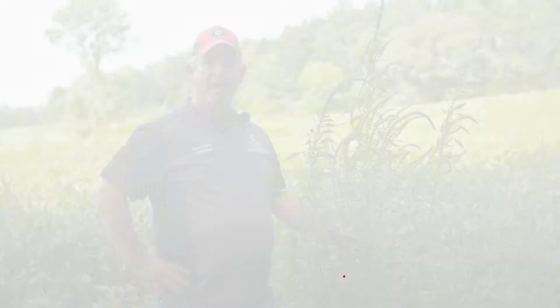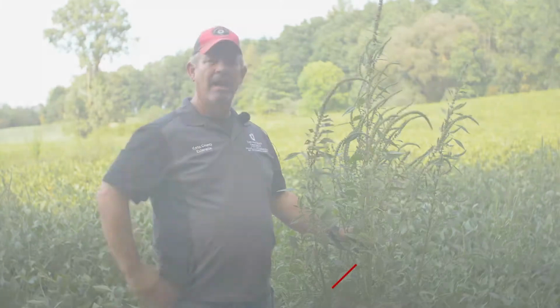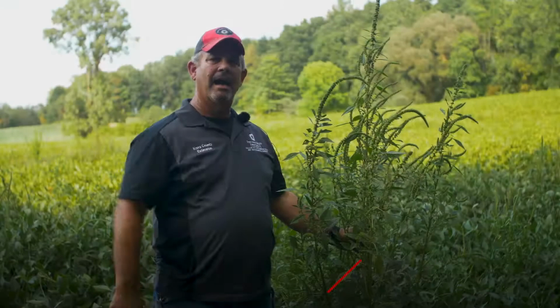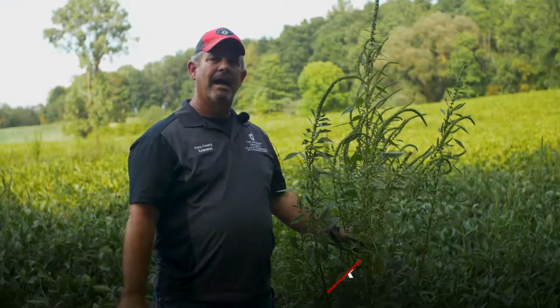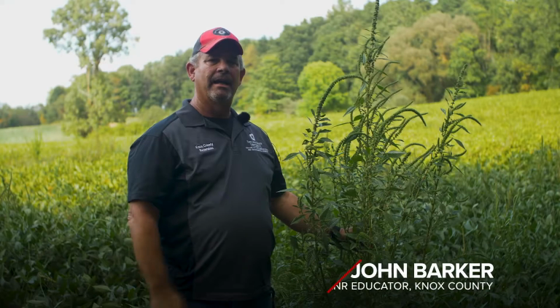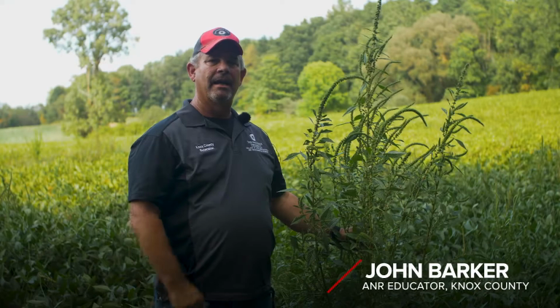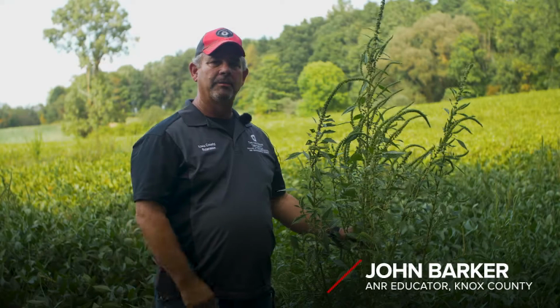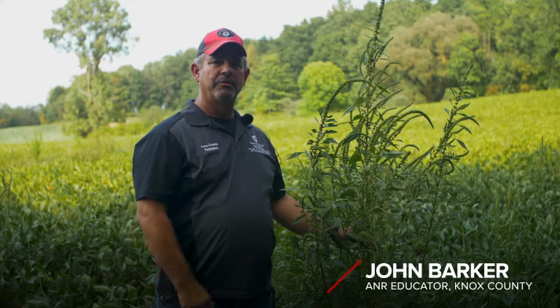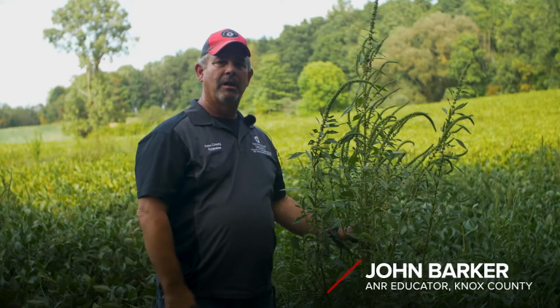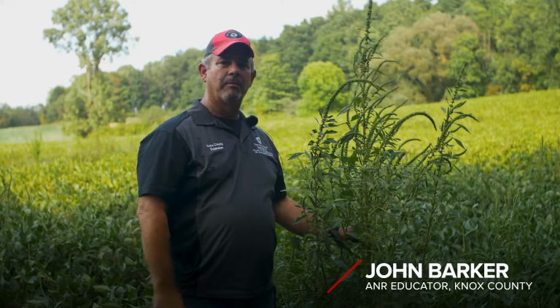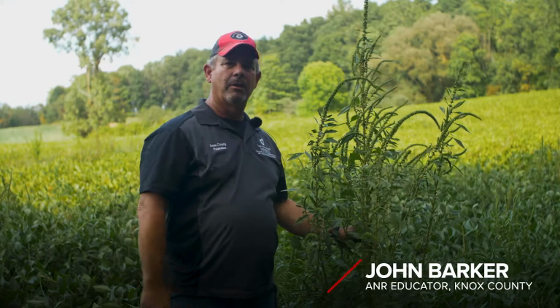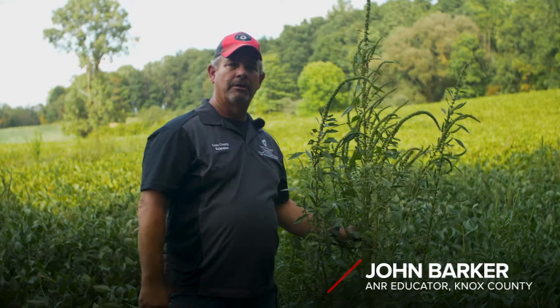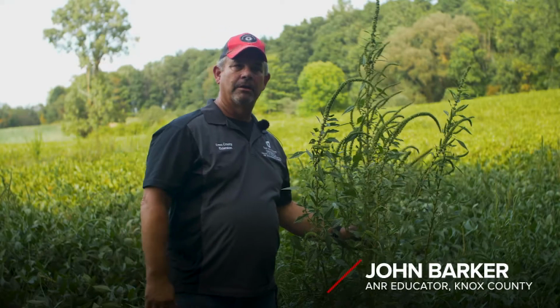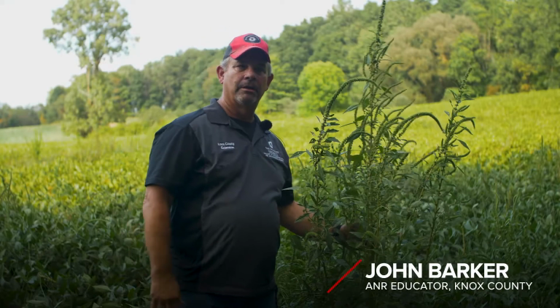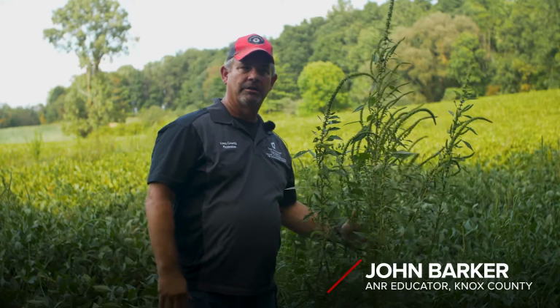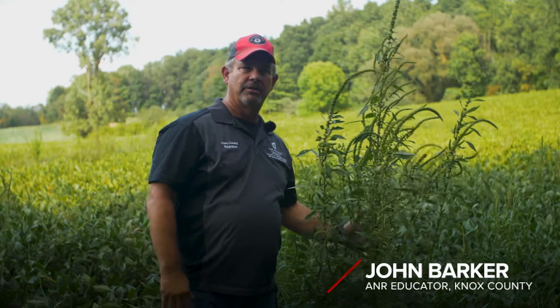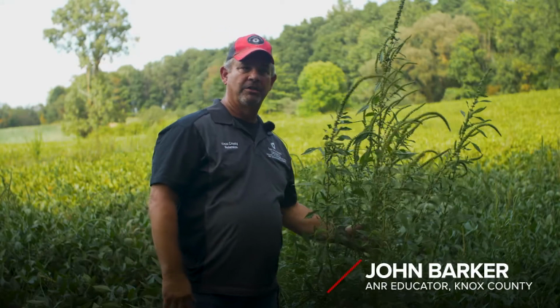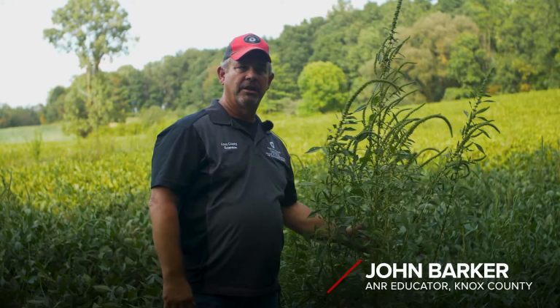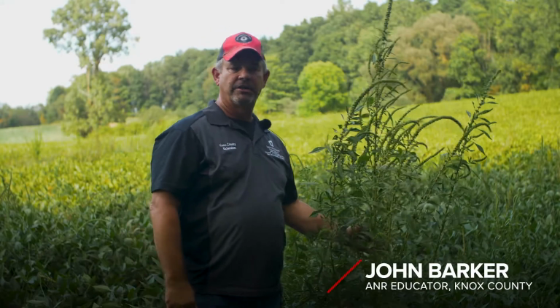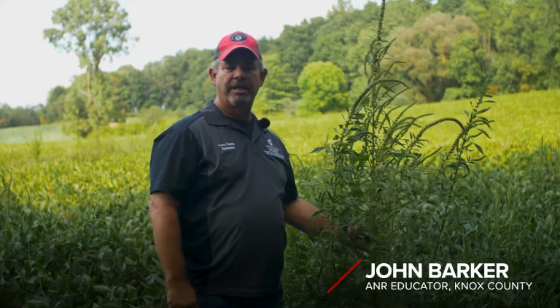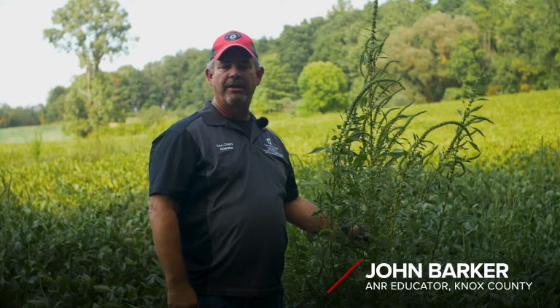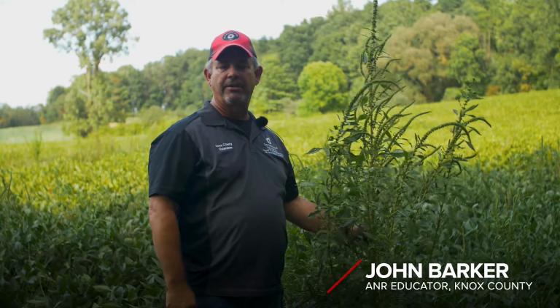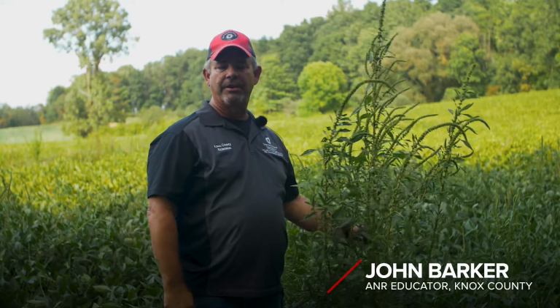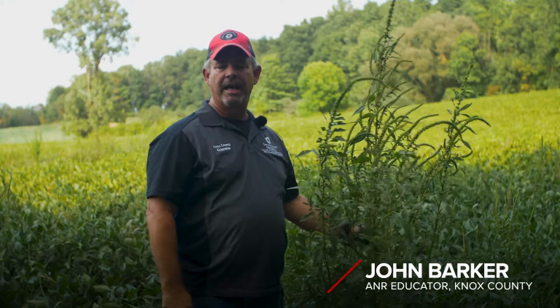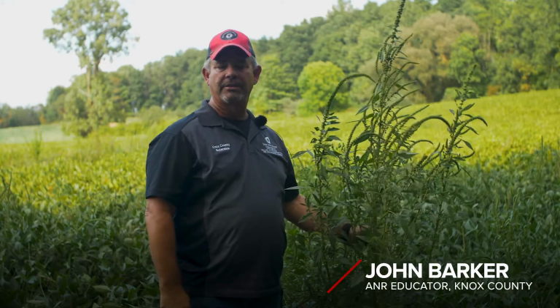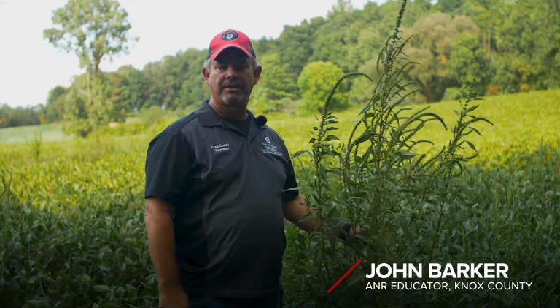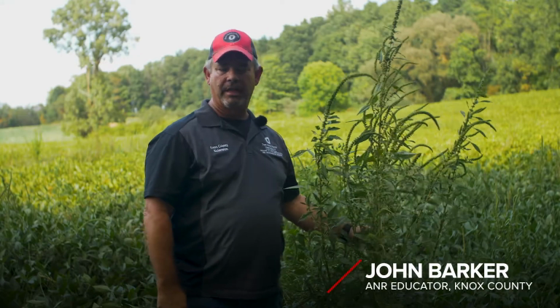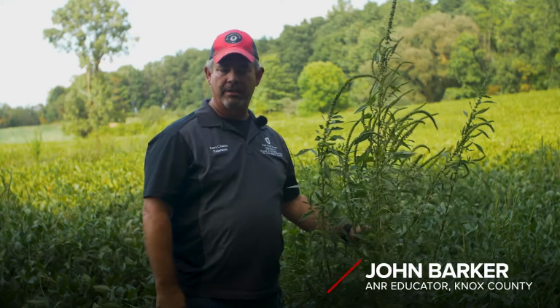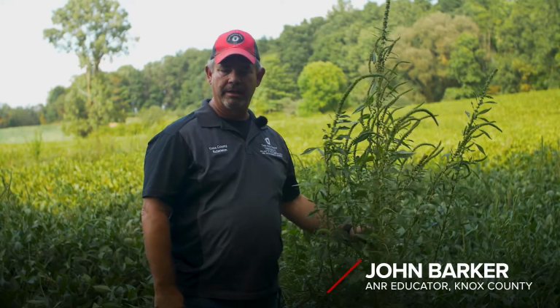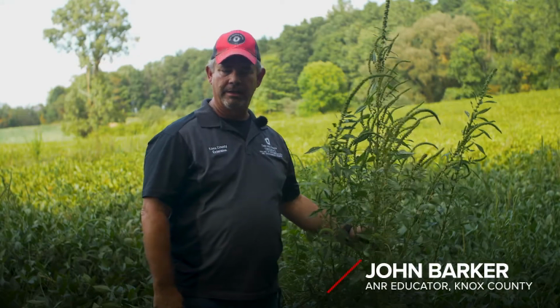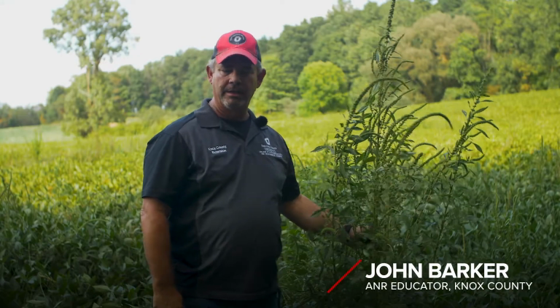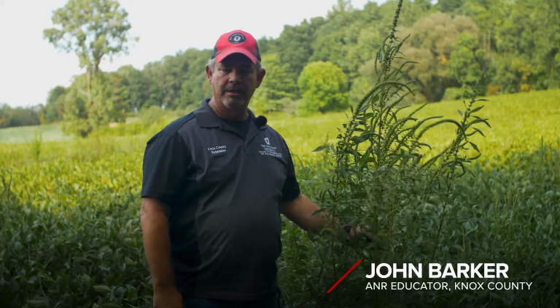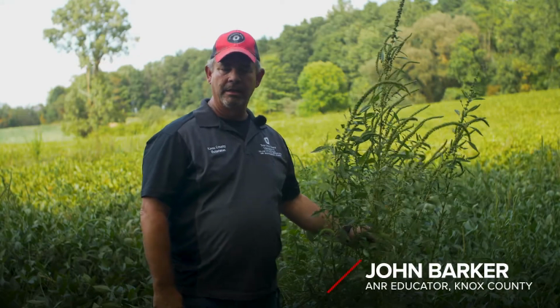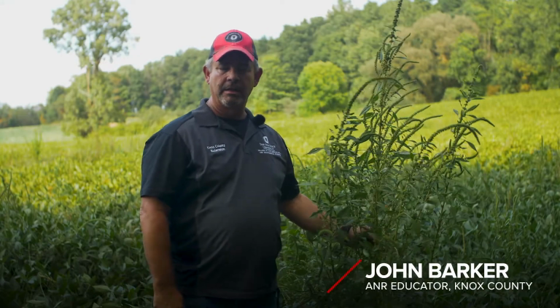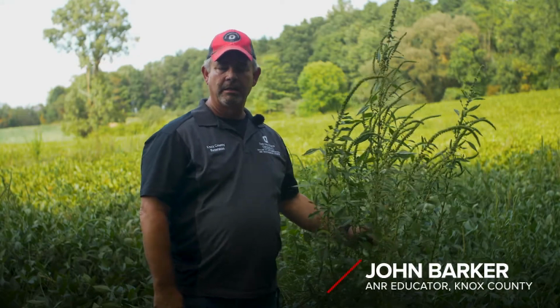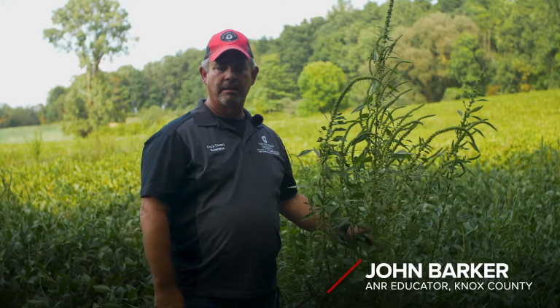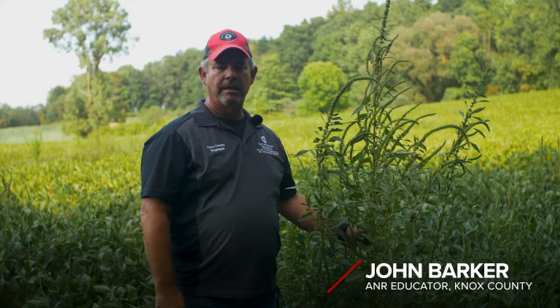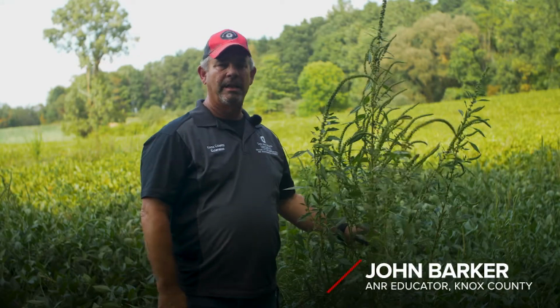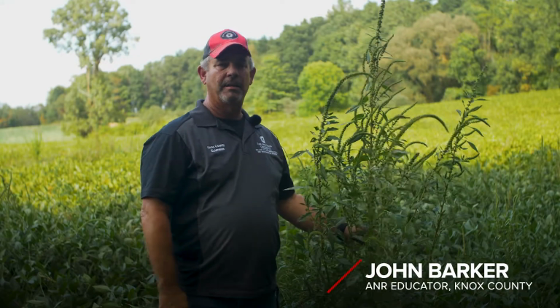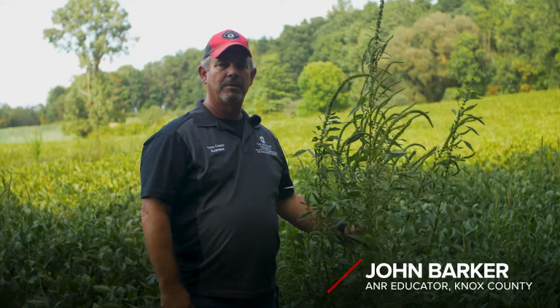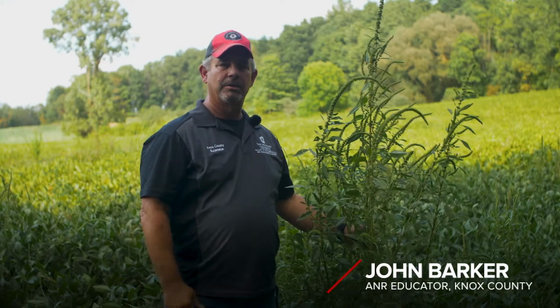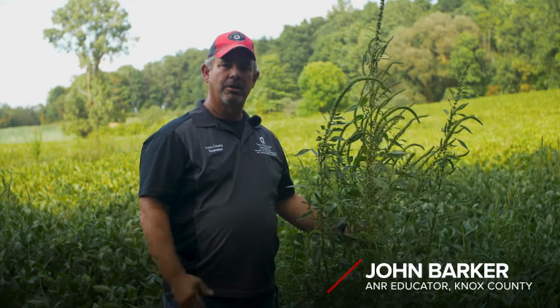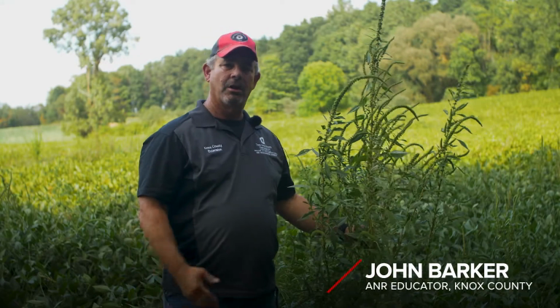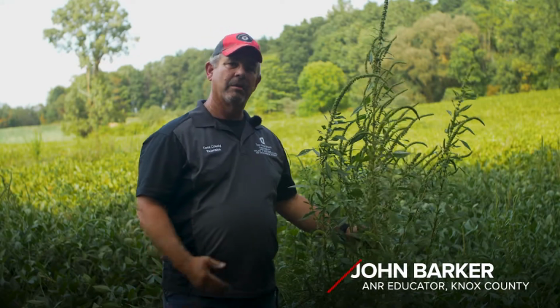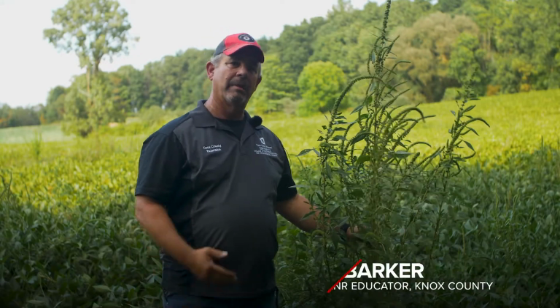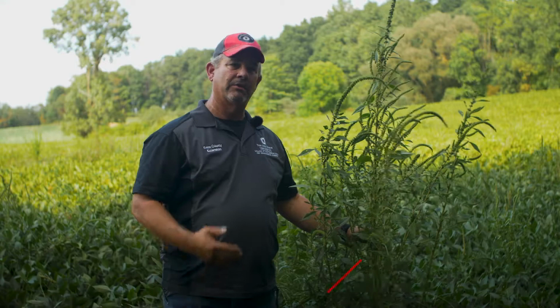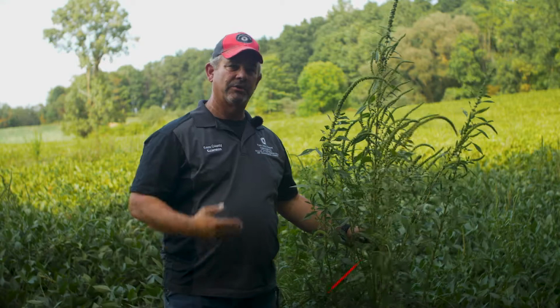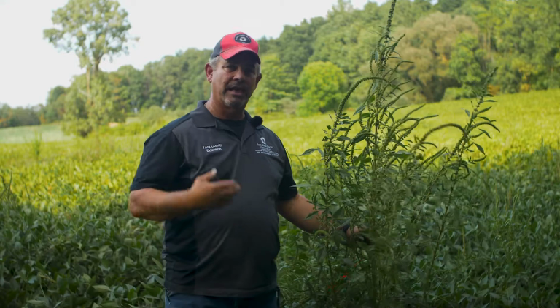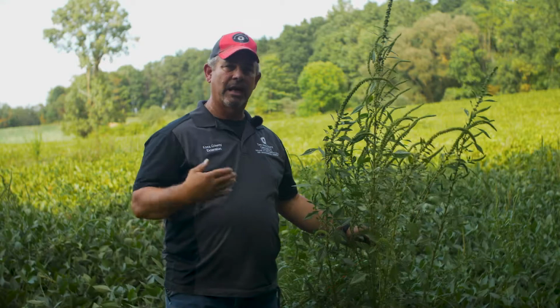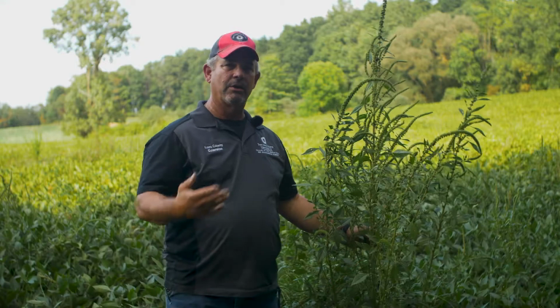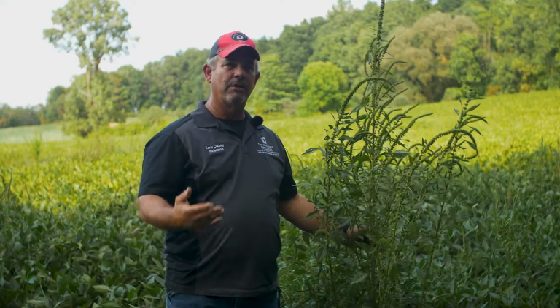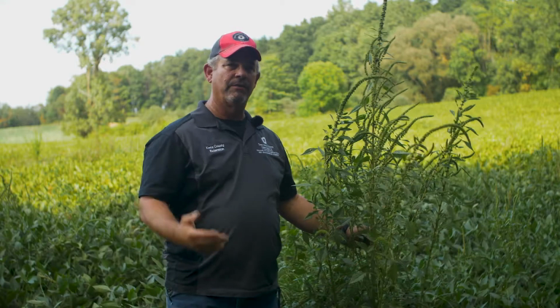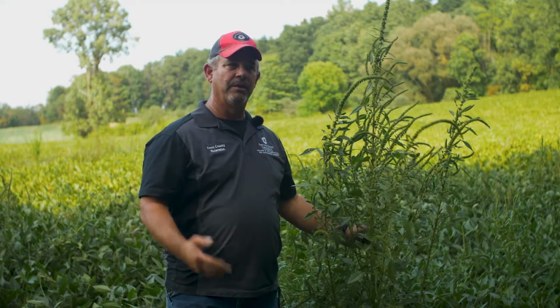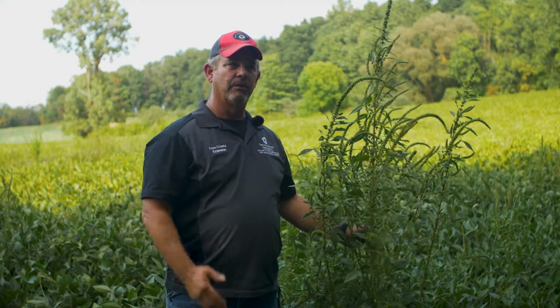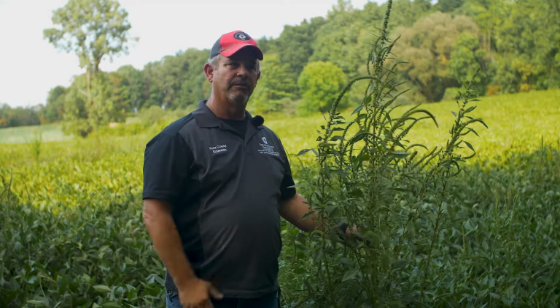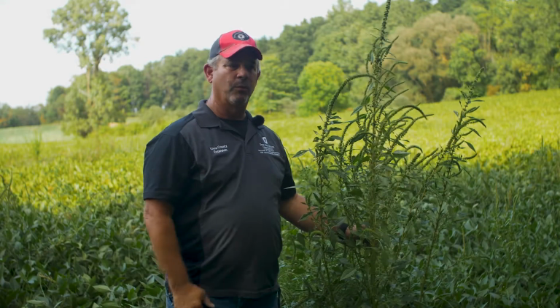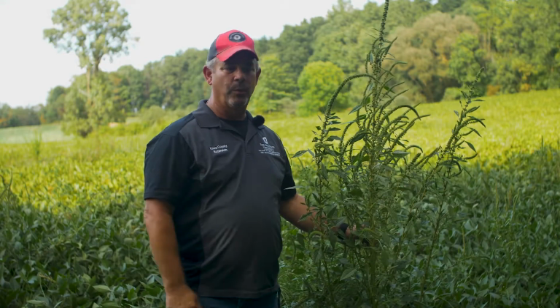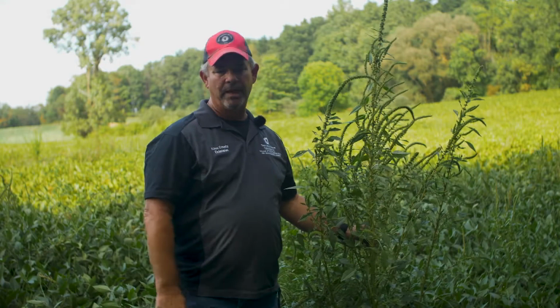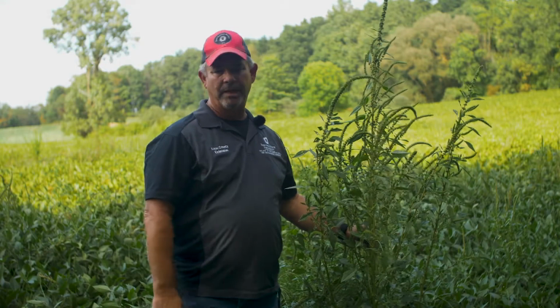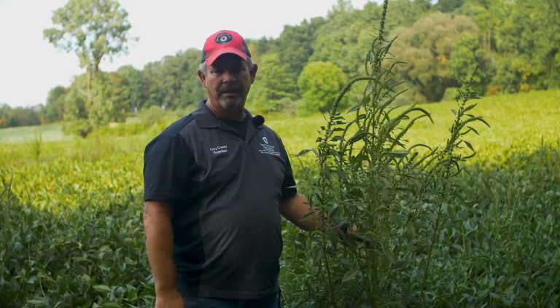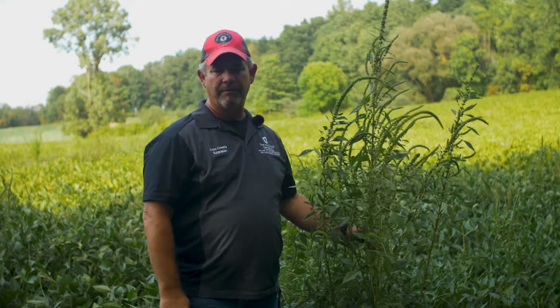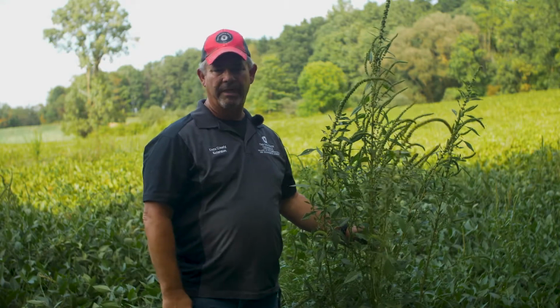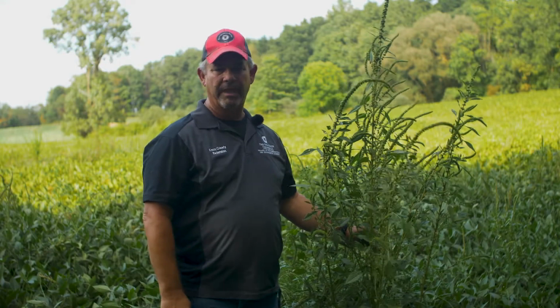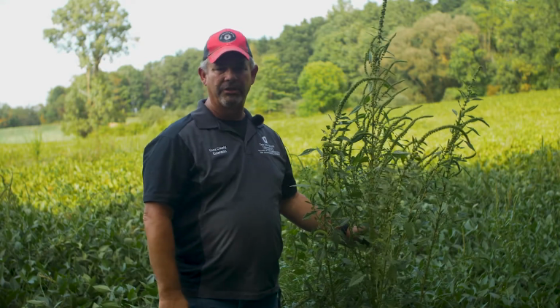Hi, I'm John Barker, Extension Educator in Knox County. Today I'm going to talk about scouting a field for weed identification.